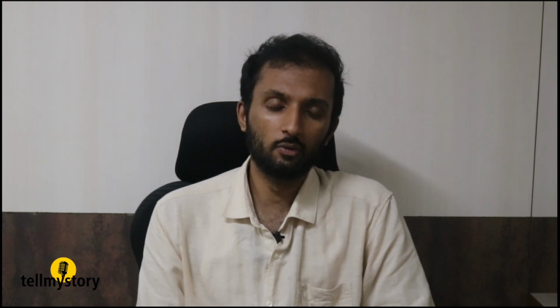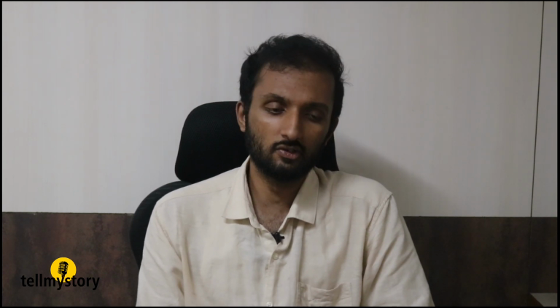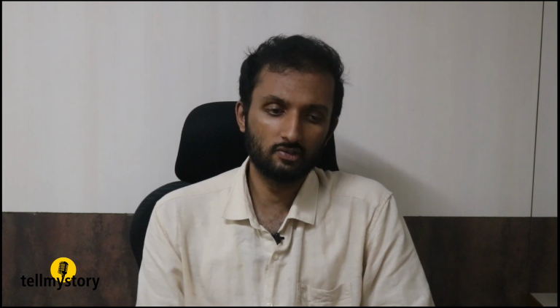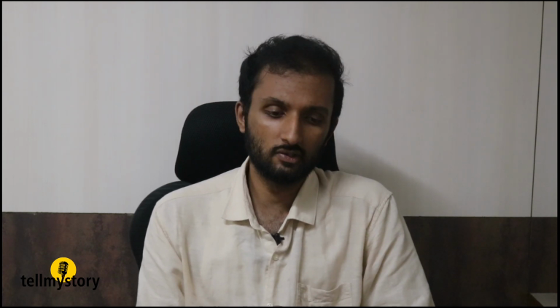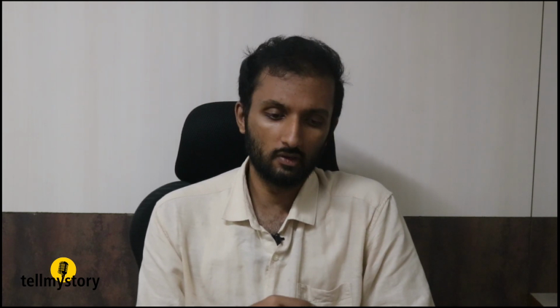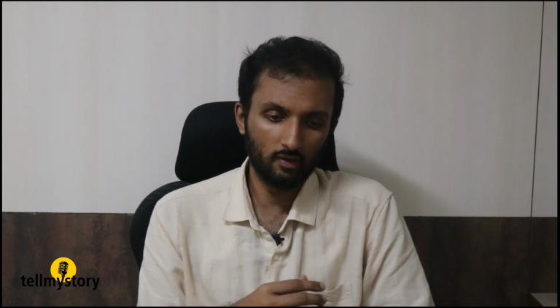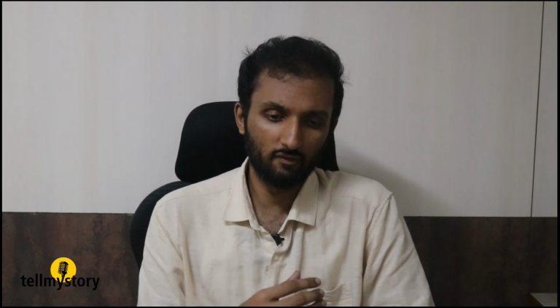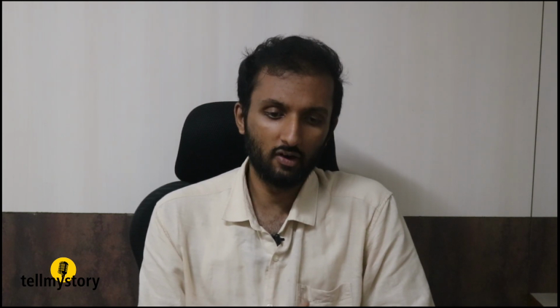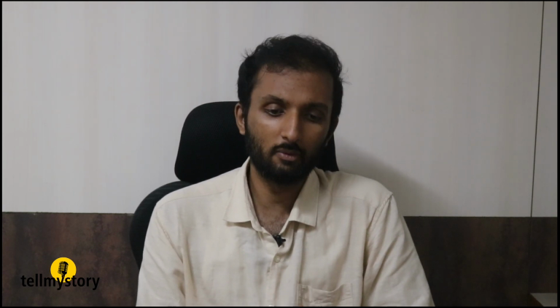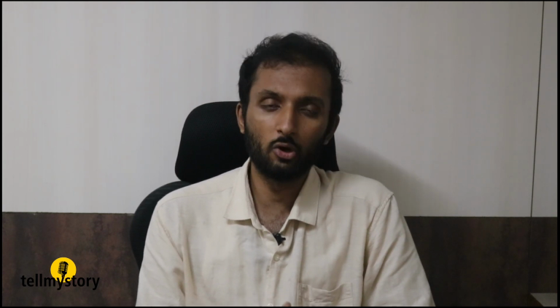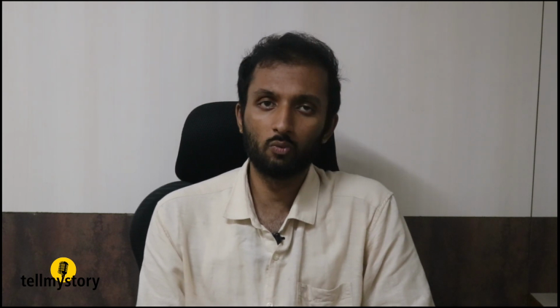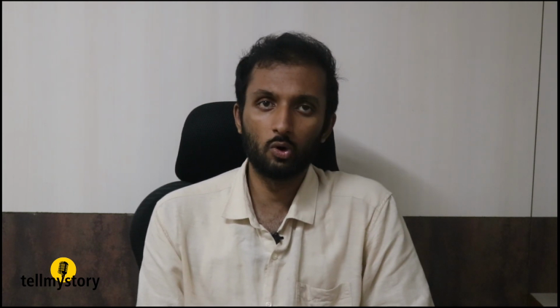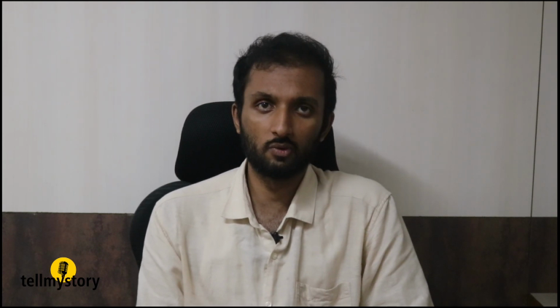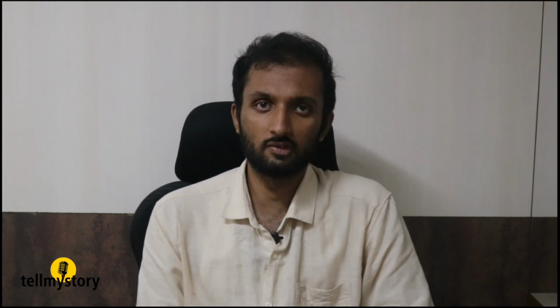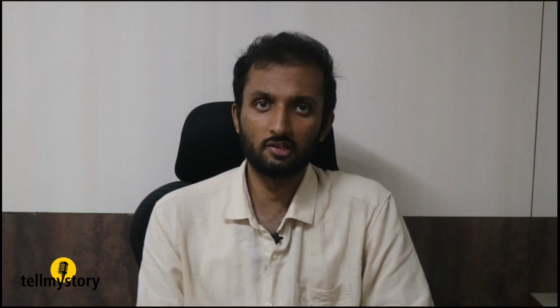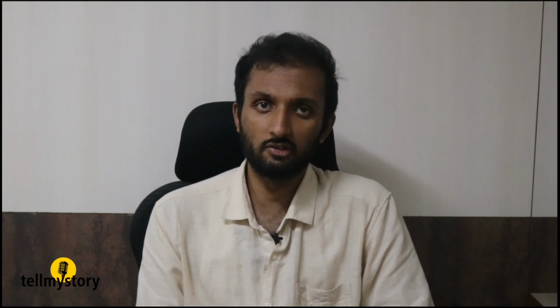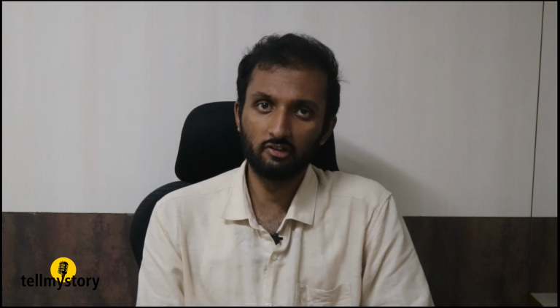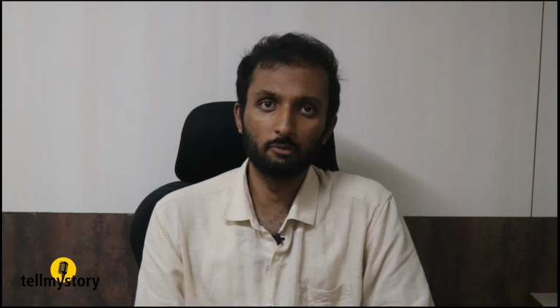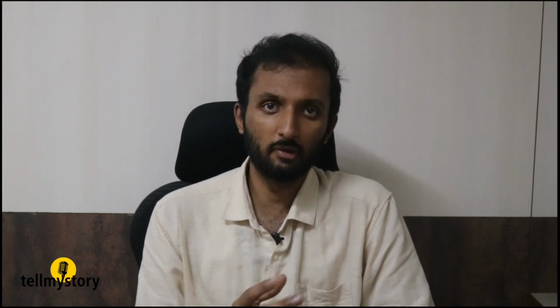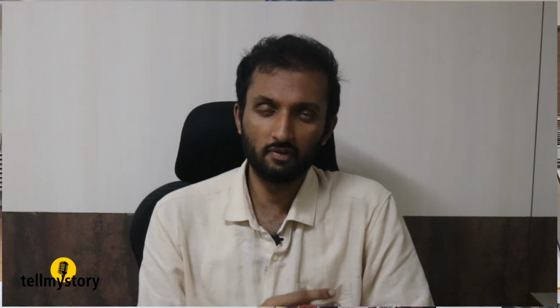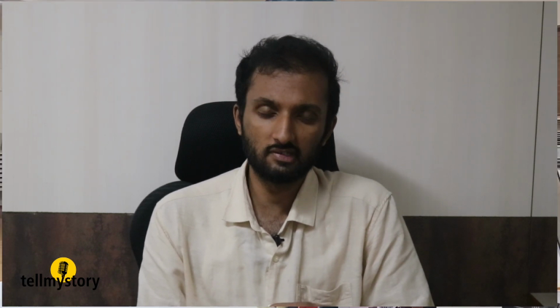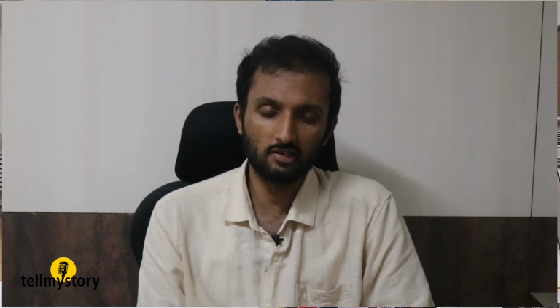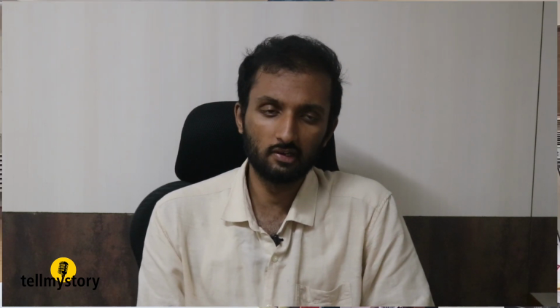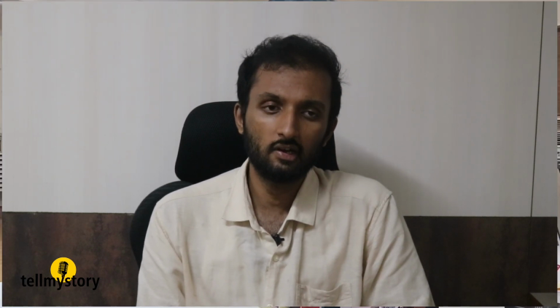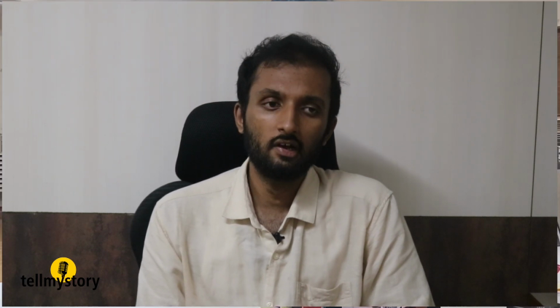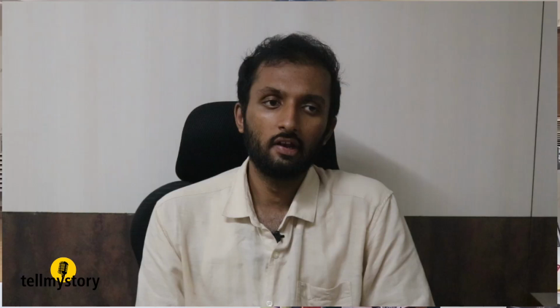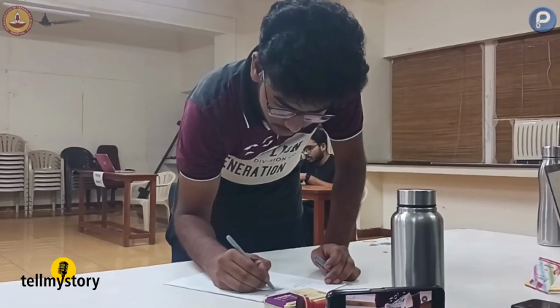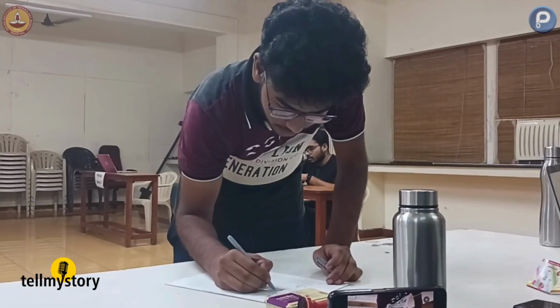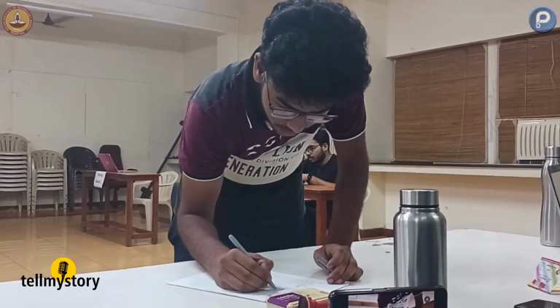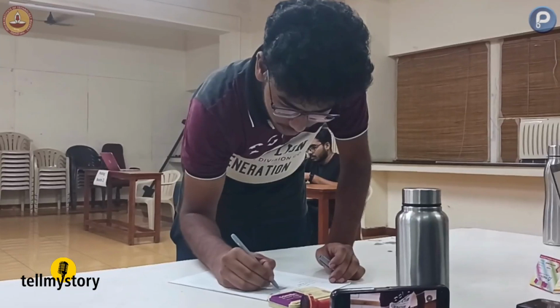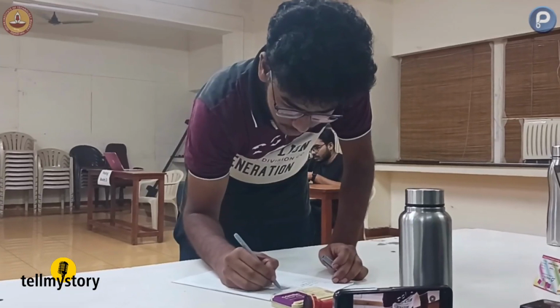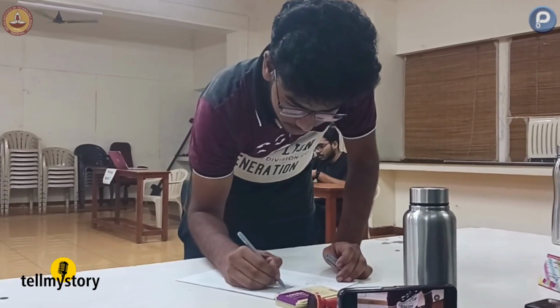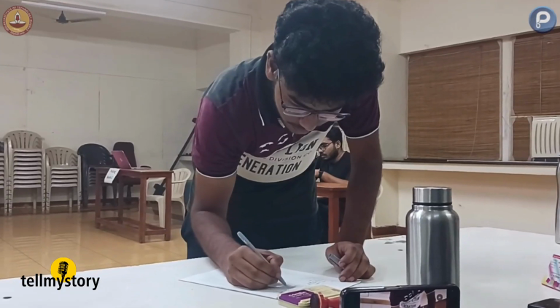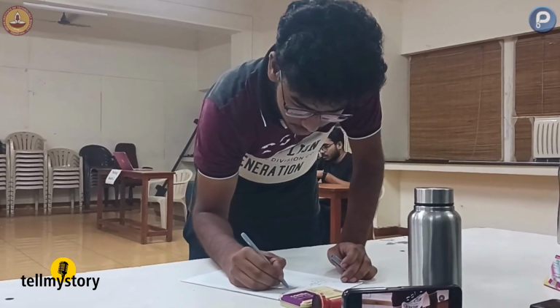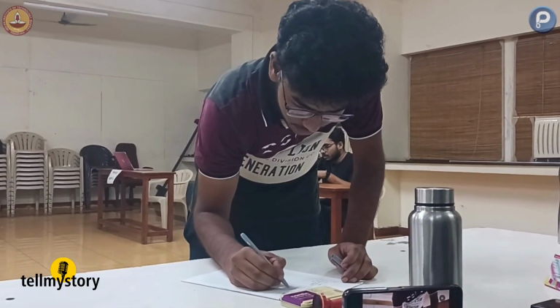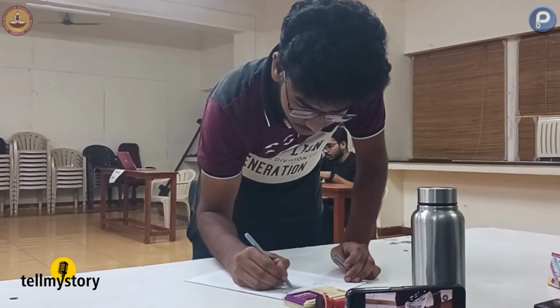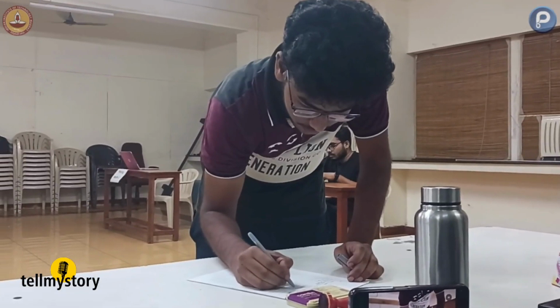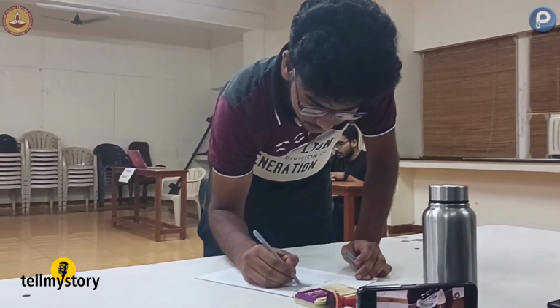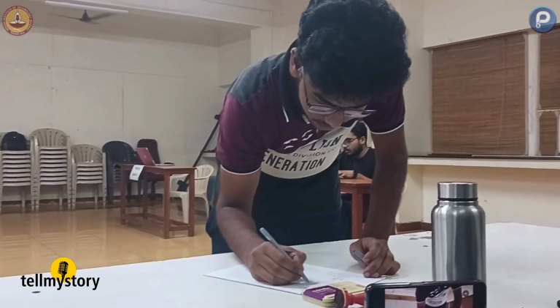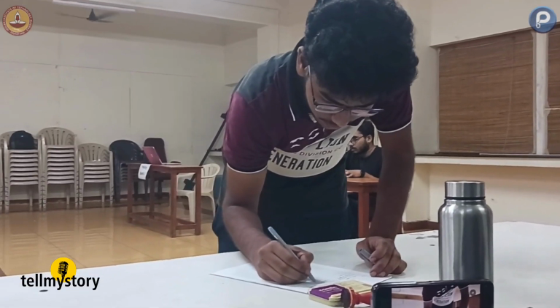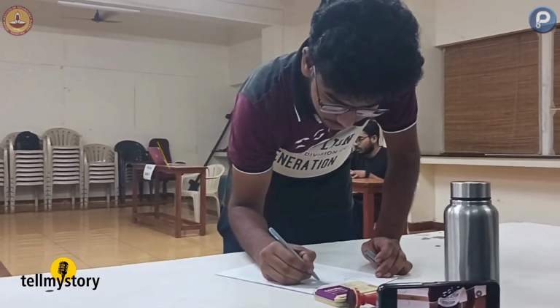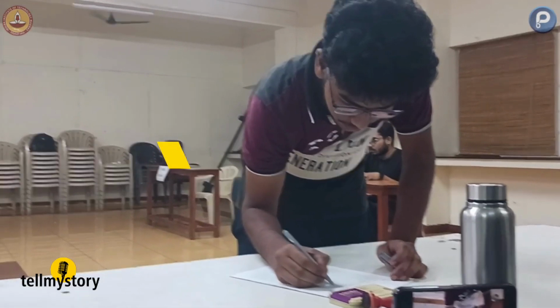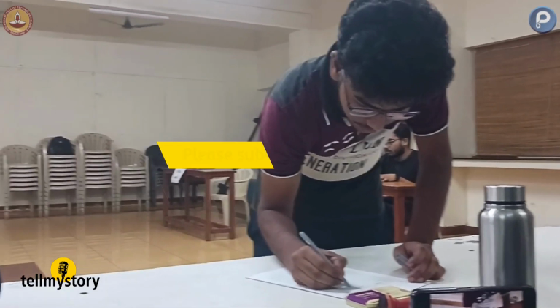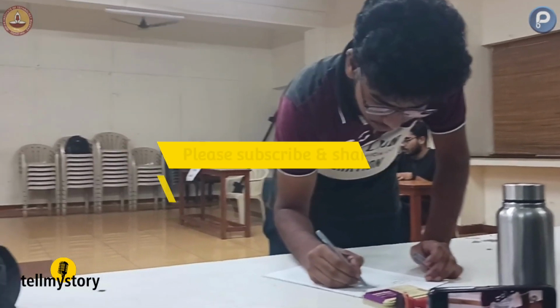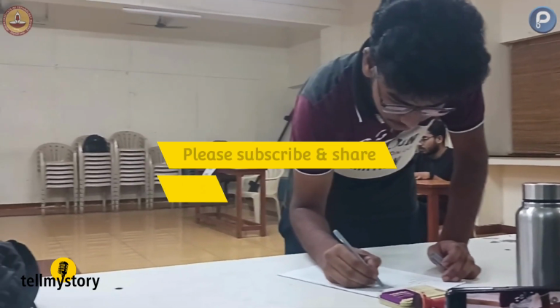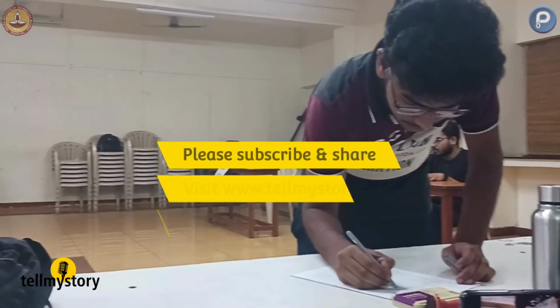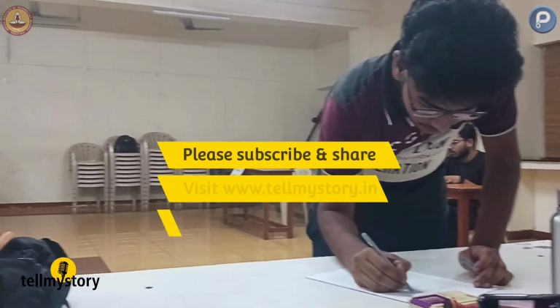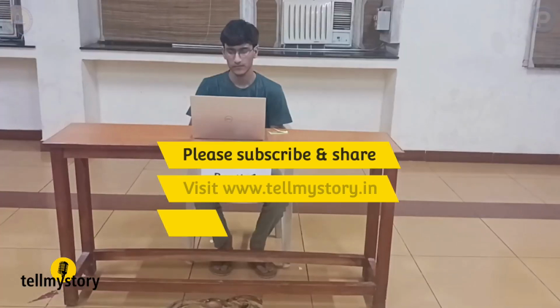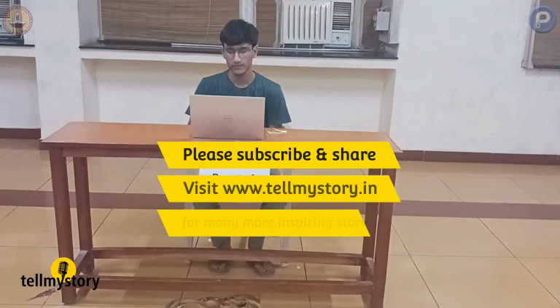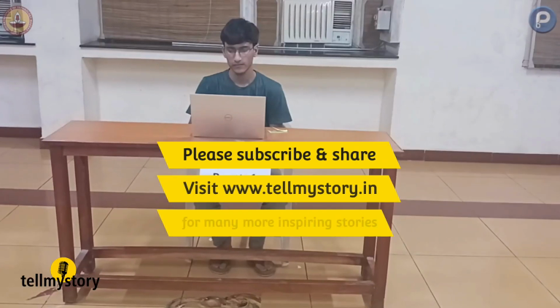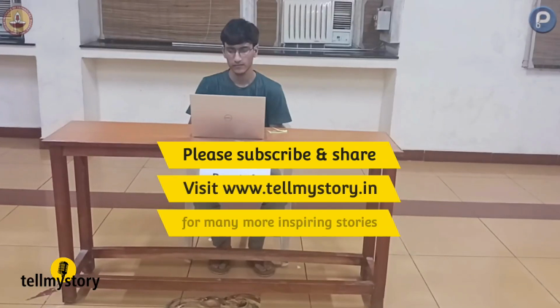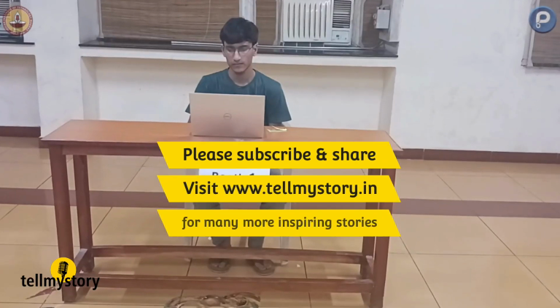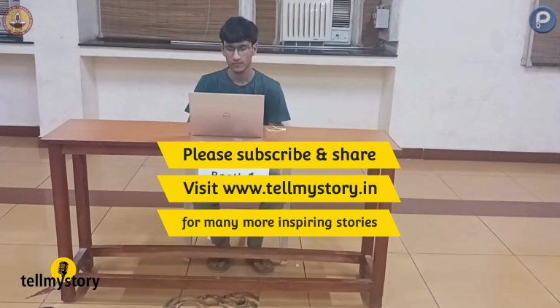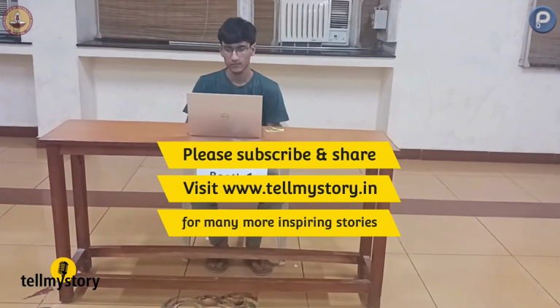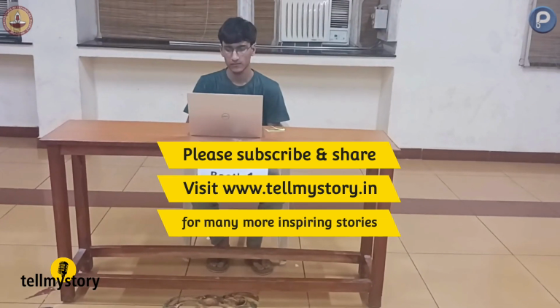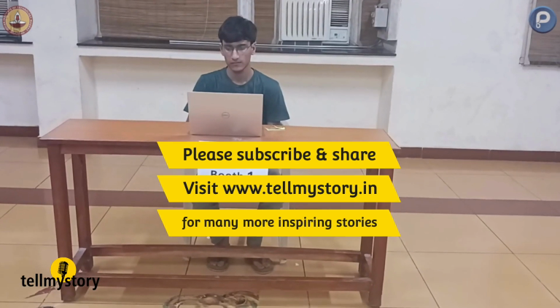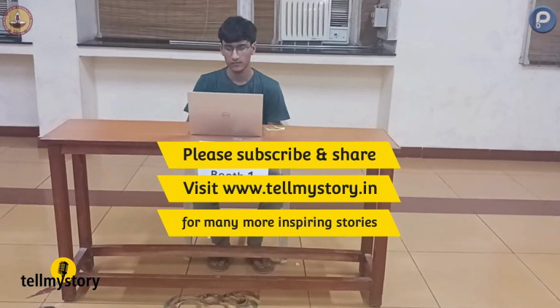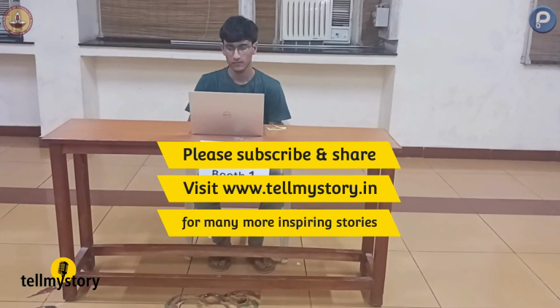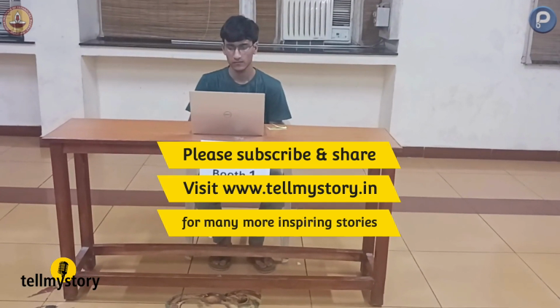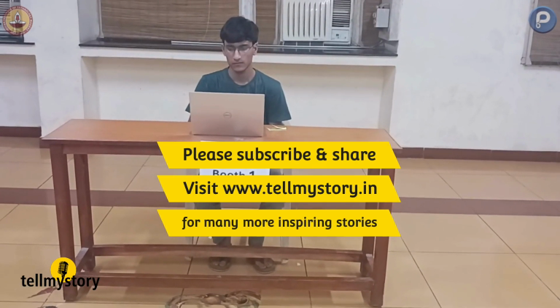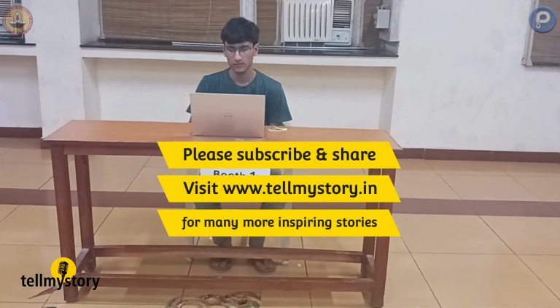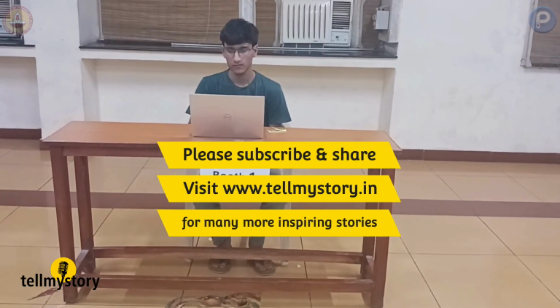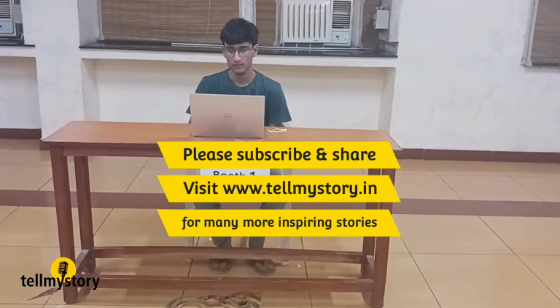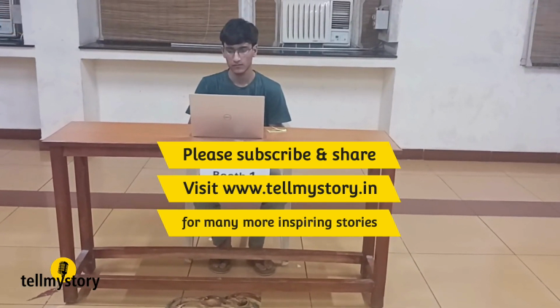Reporting from Chennai, Cheryl Esther Juliana for TellMyStory.in.